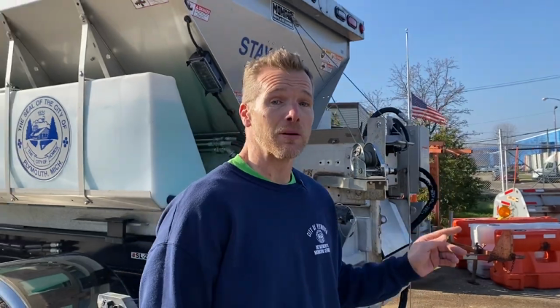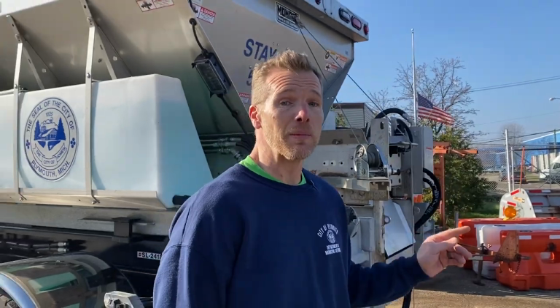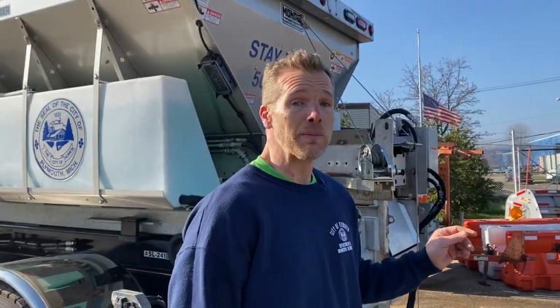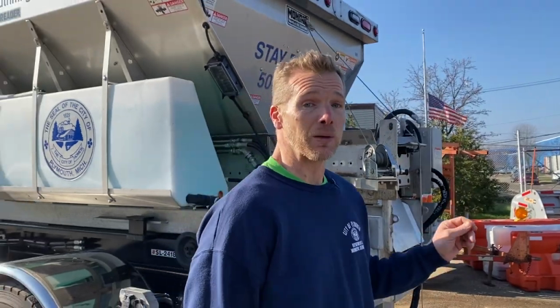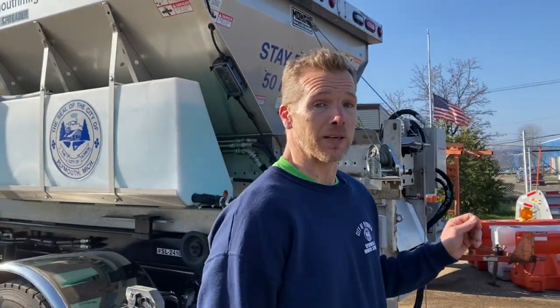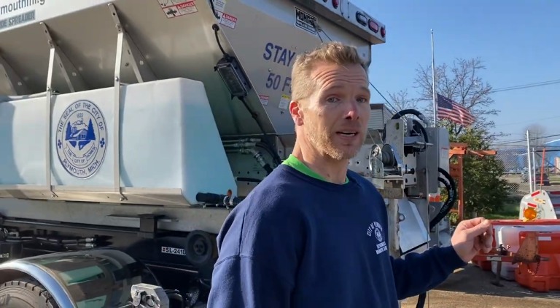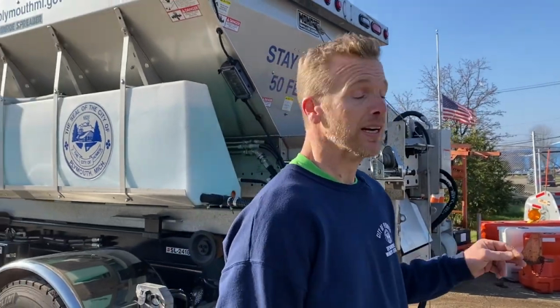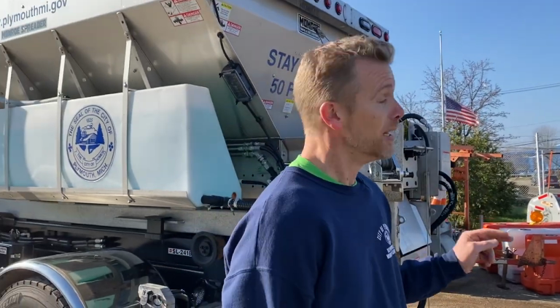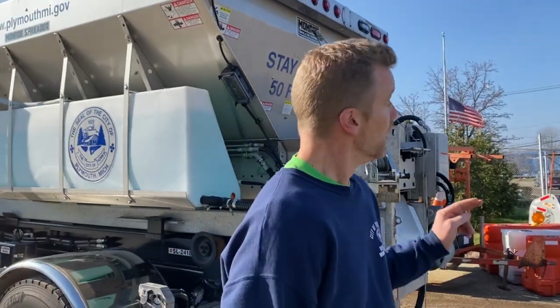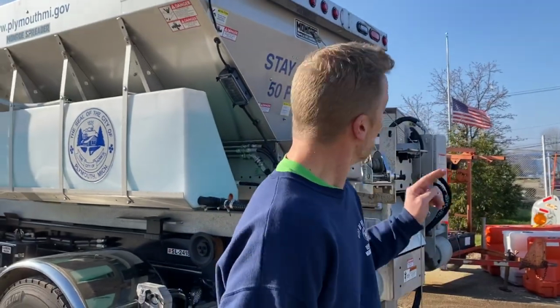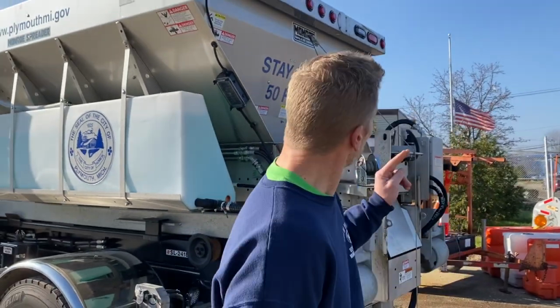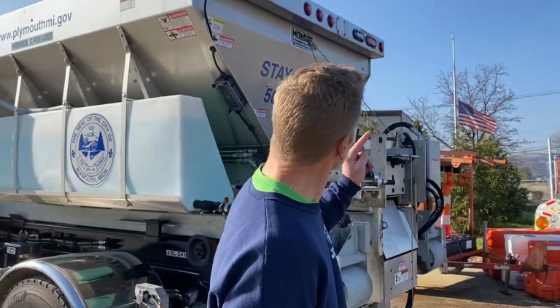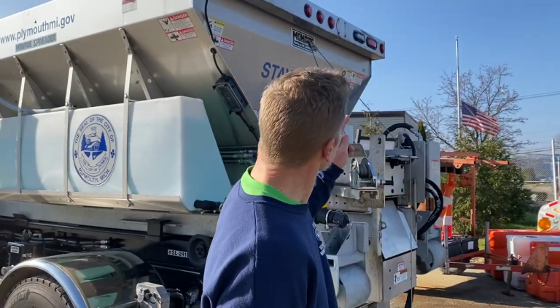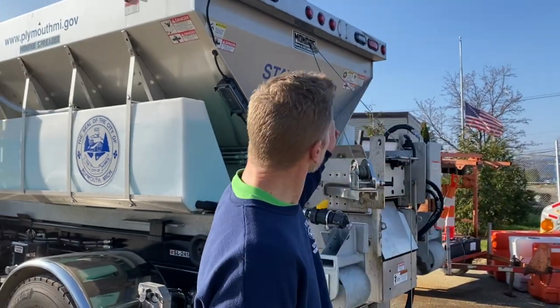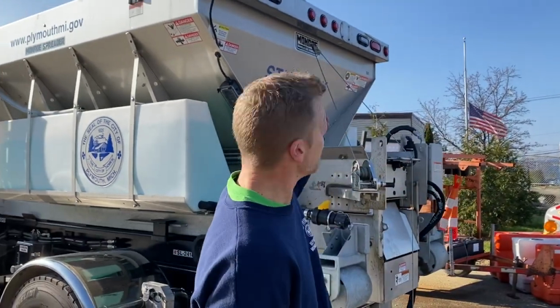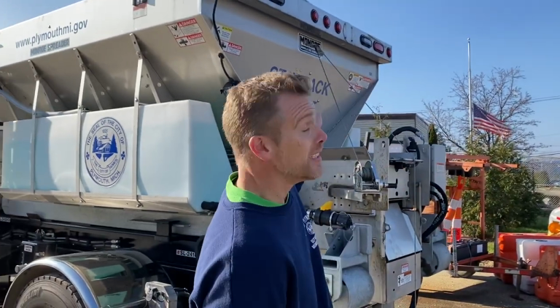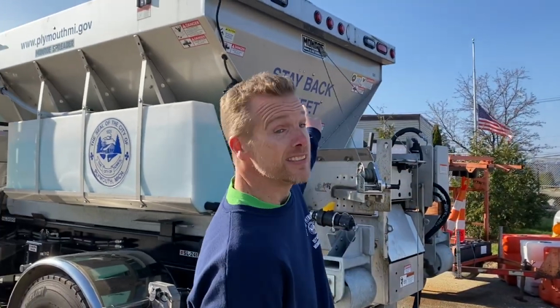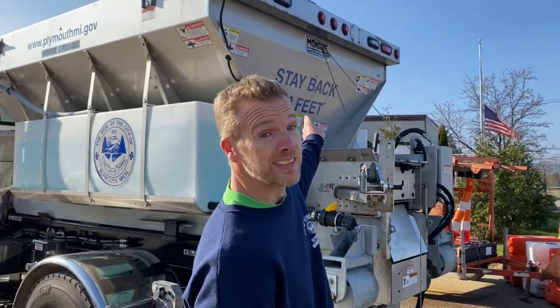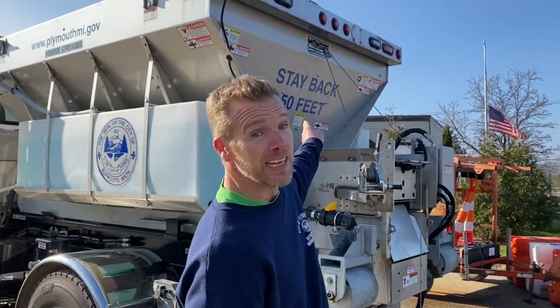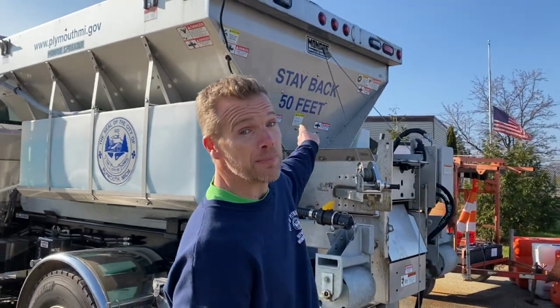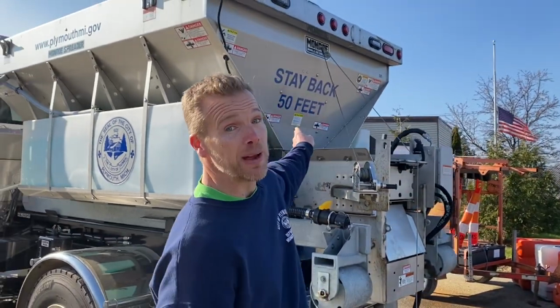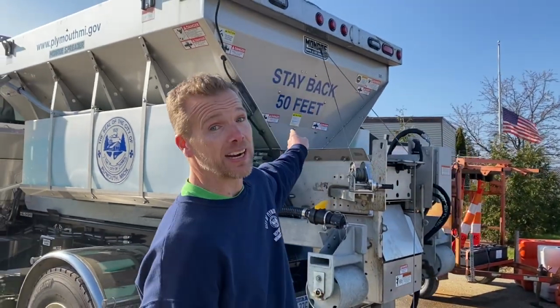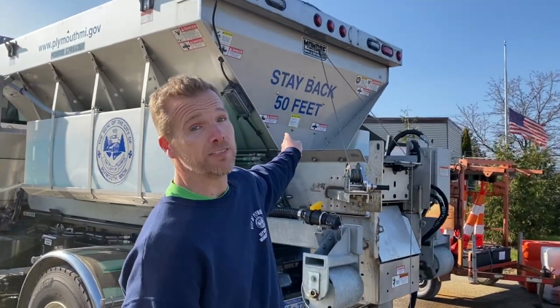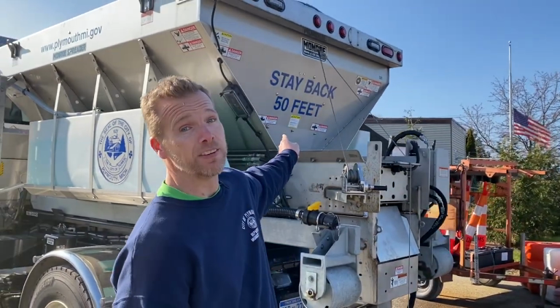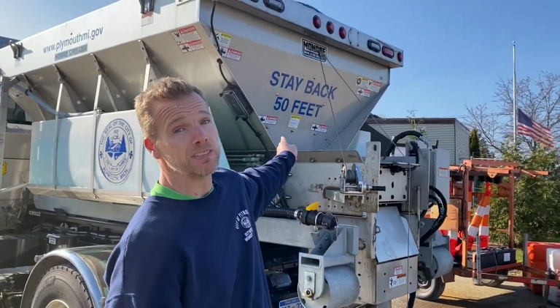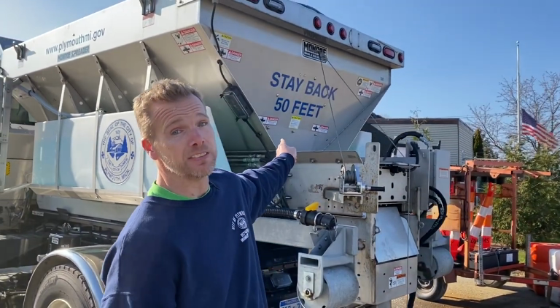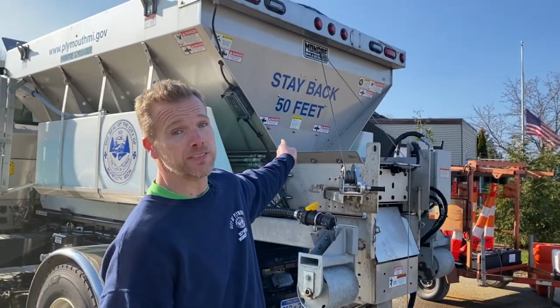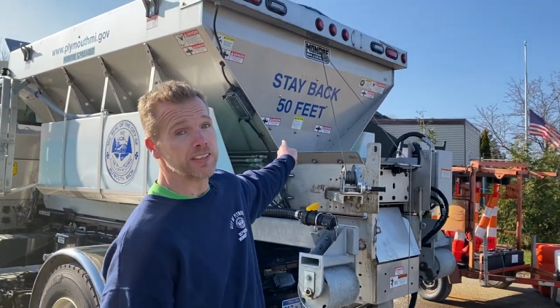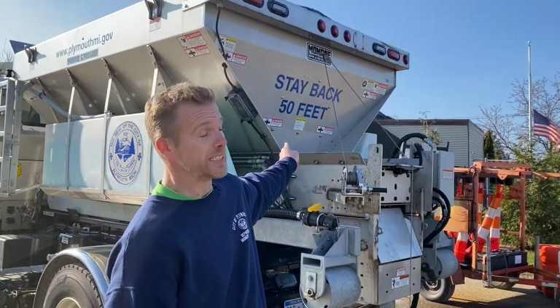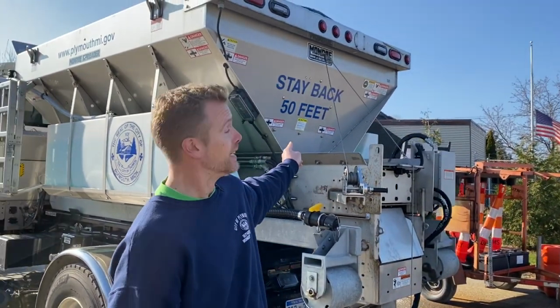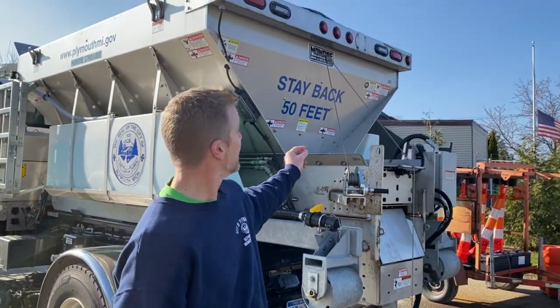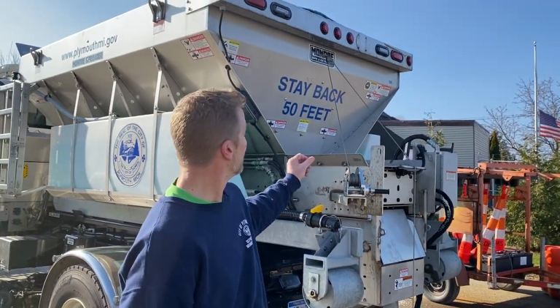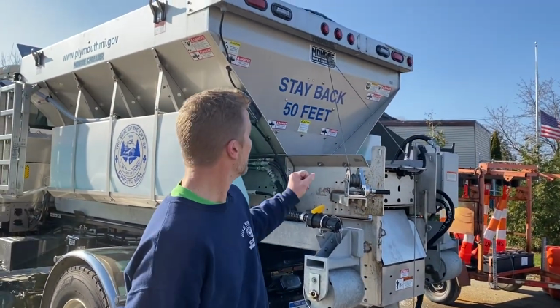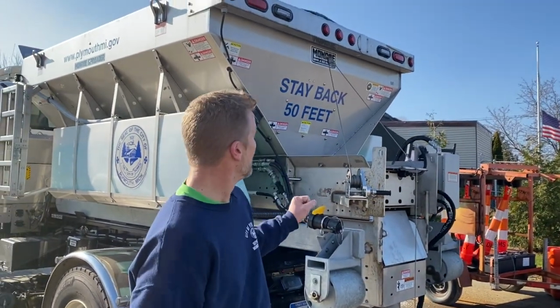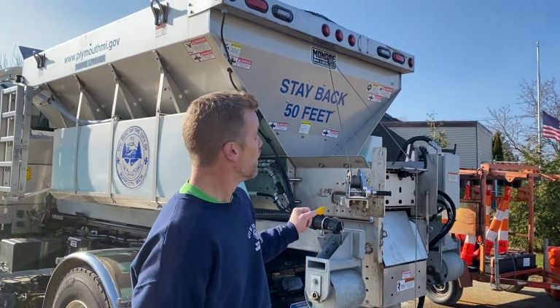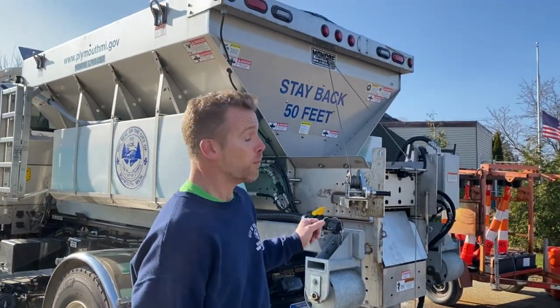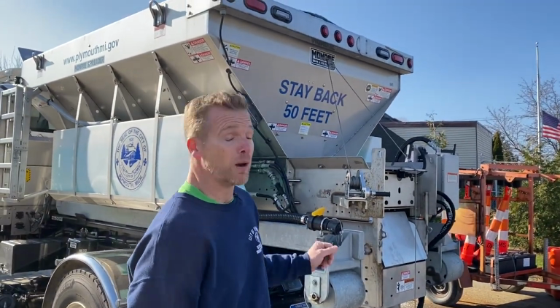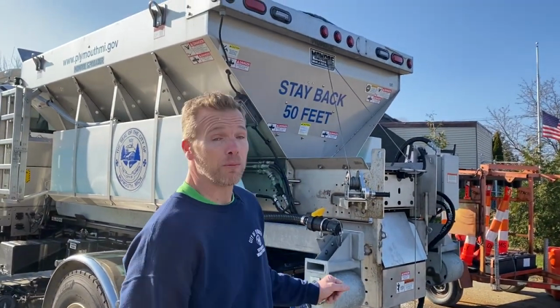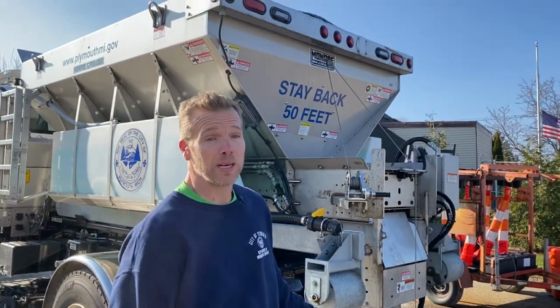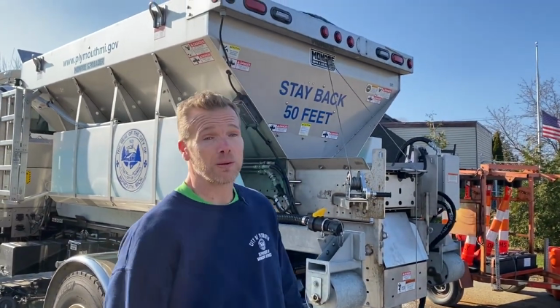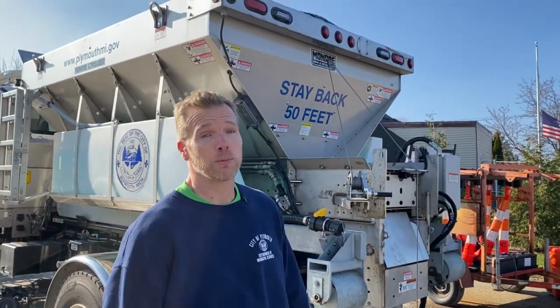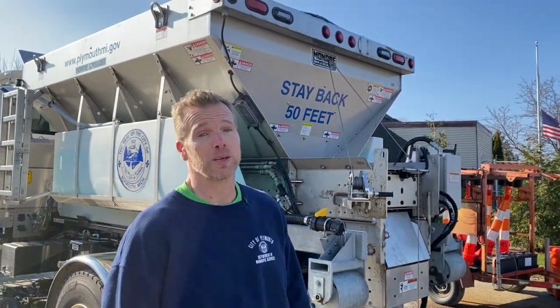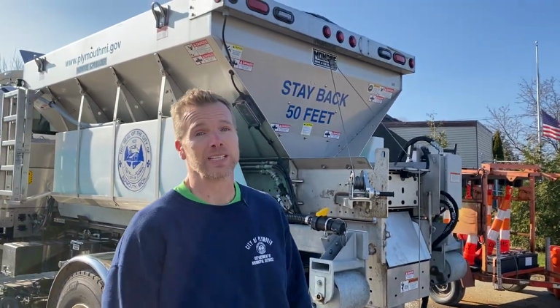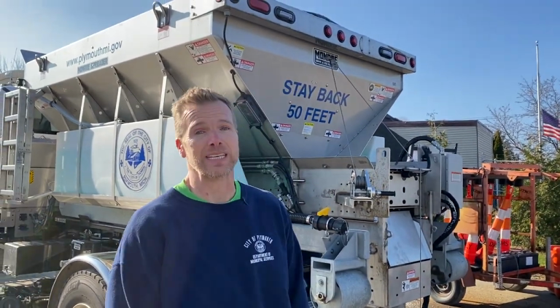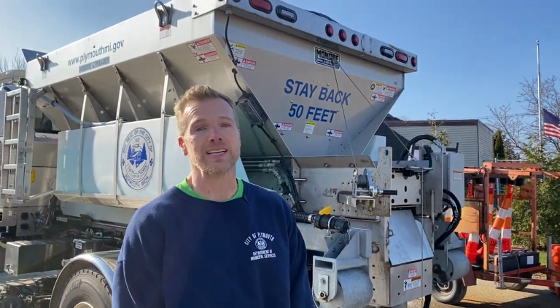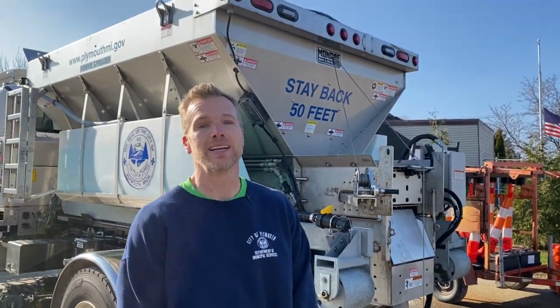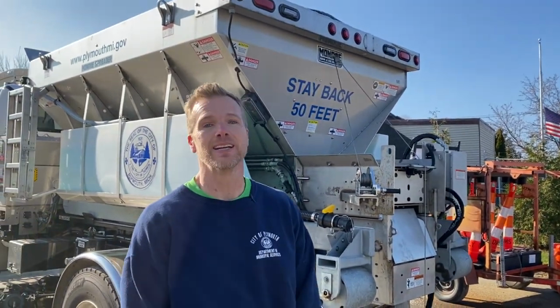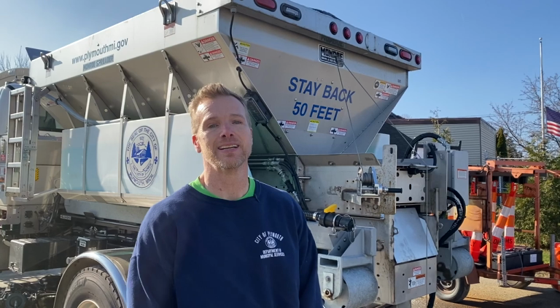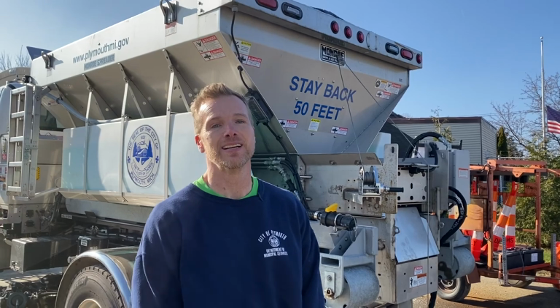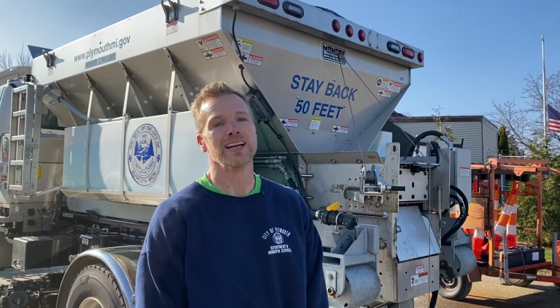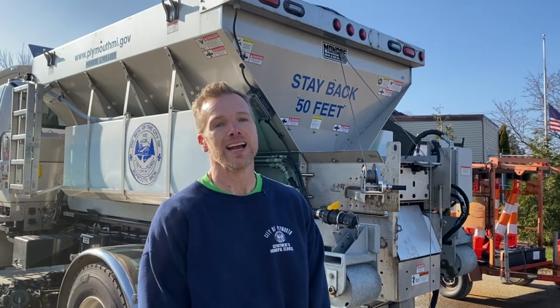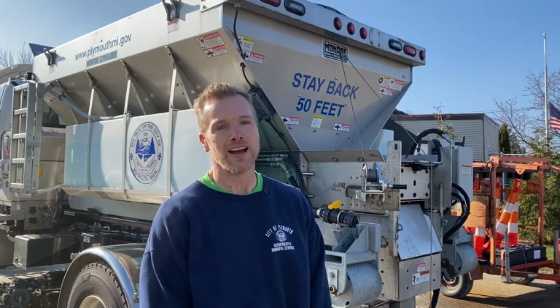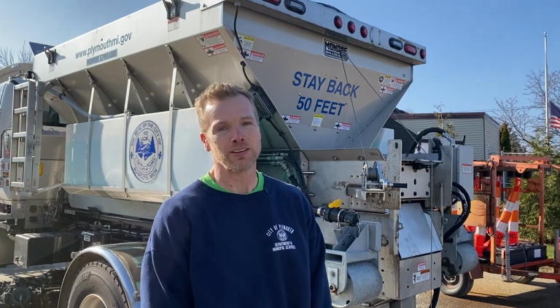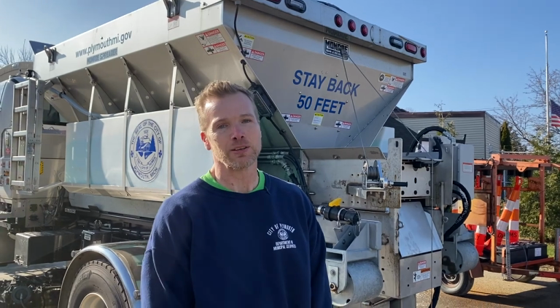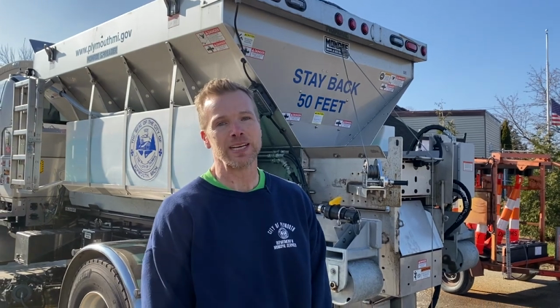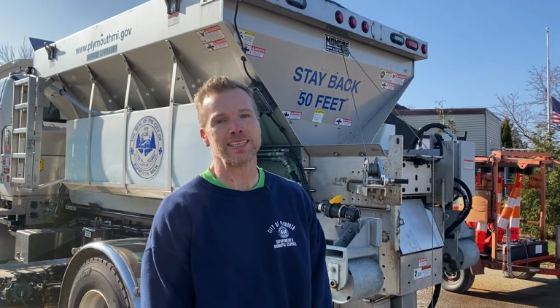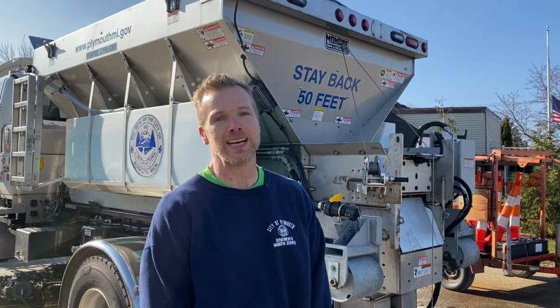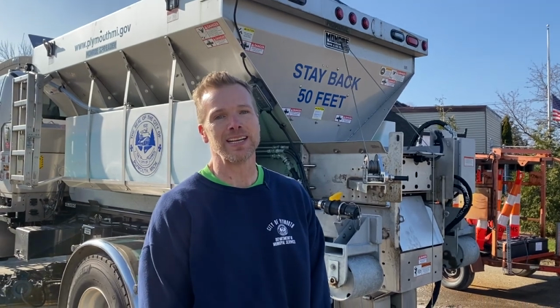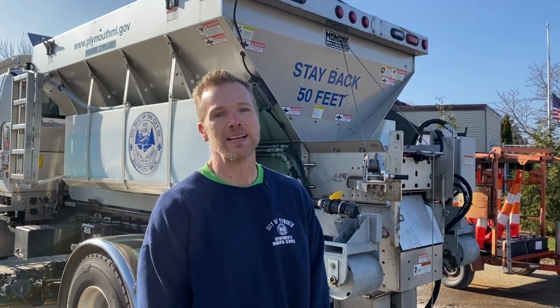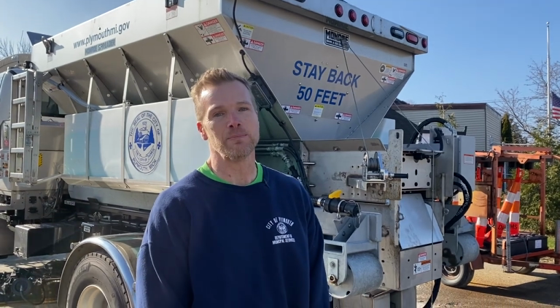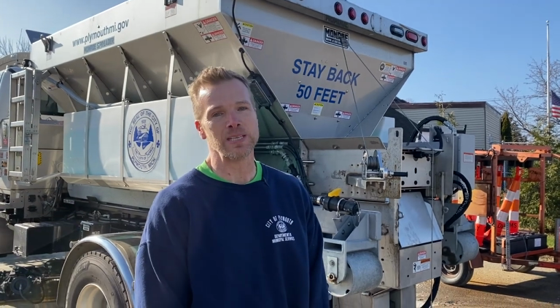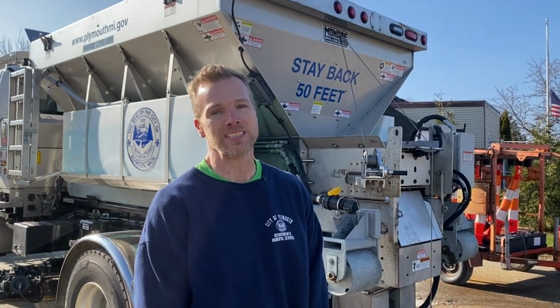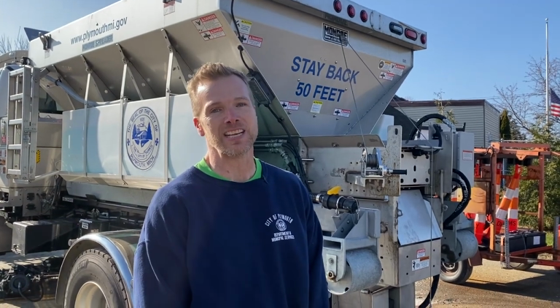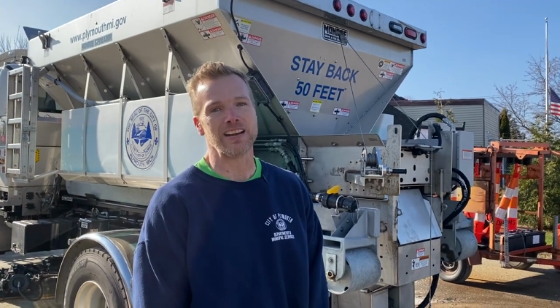And remember, please stay back 50 feet while we are working. Have a great day and be safe.